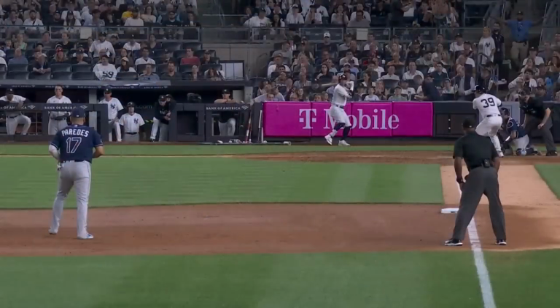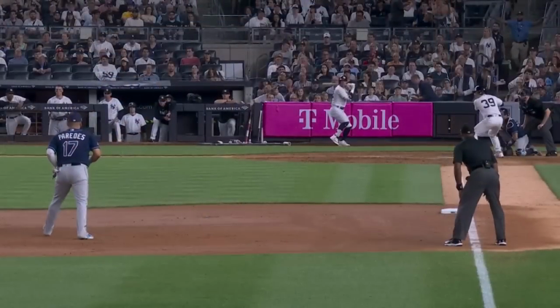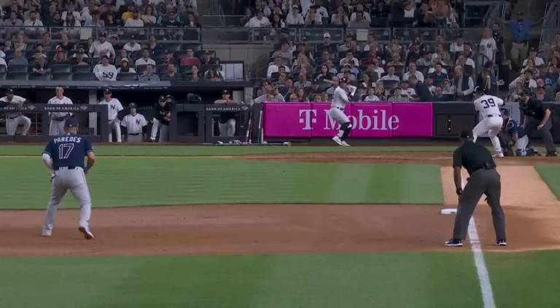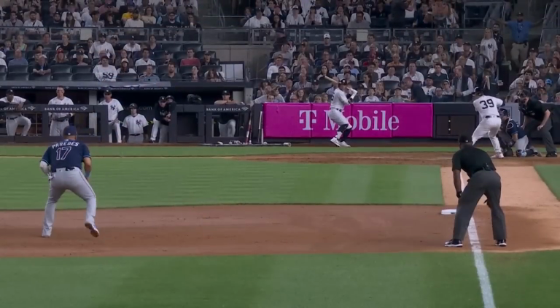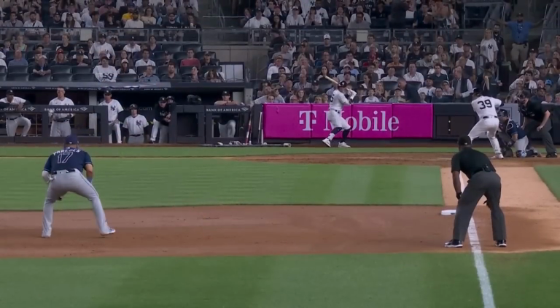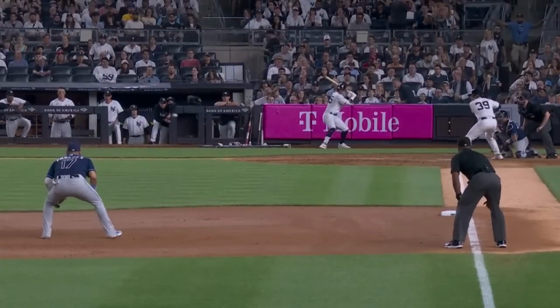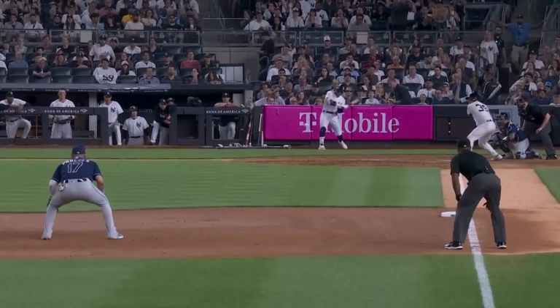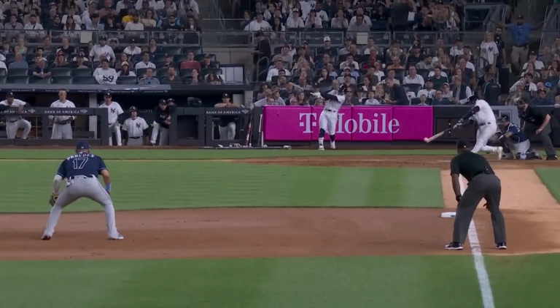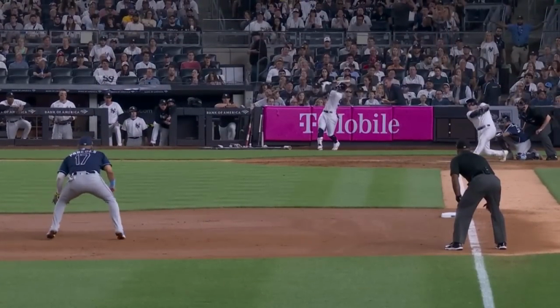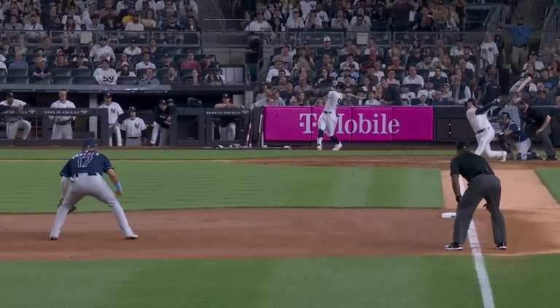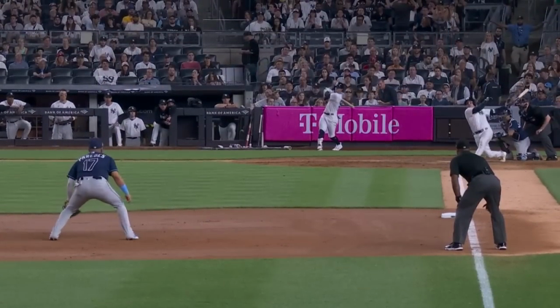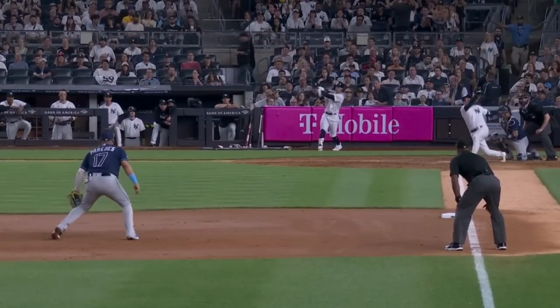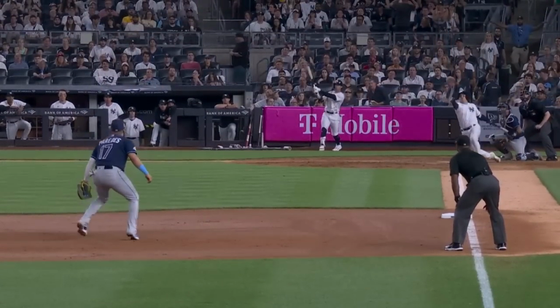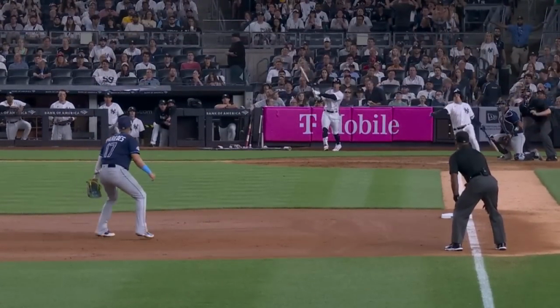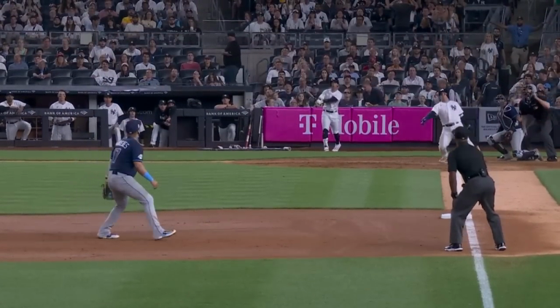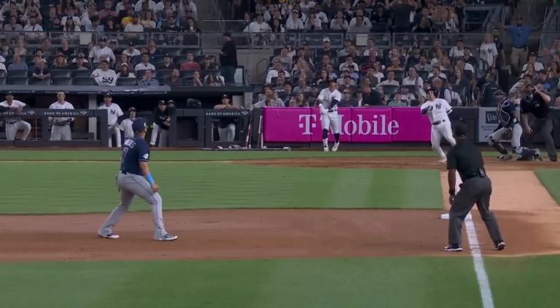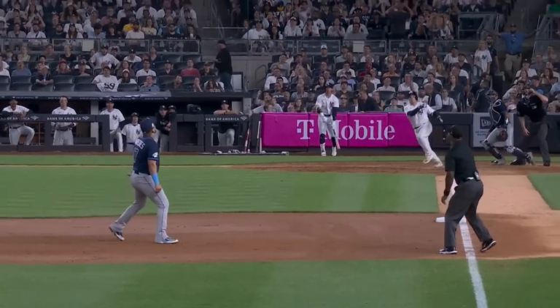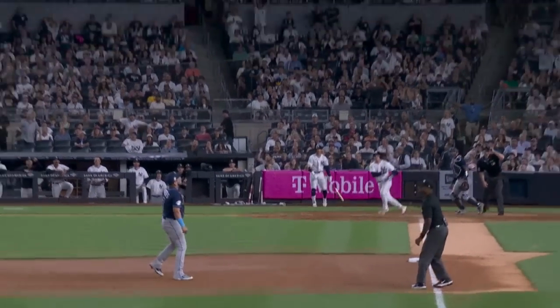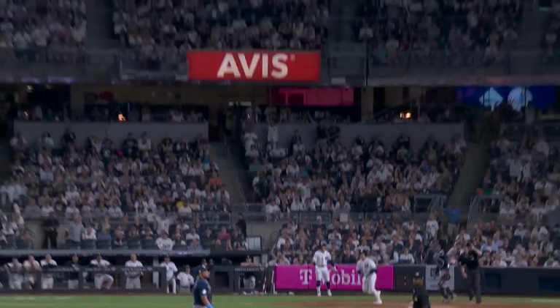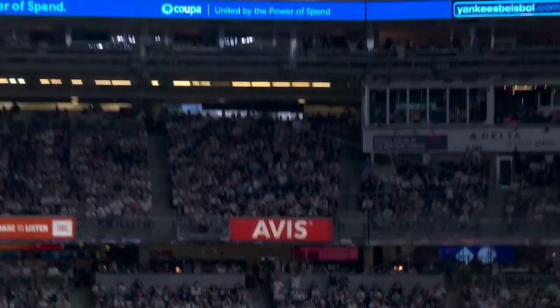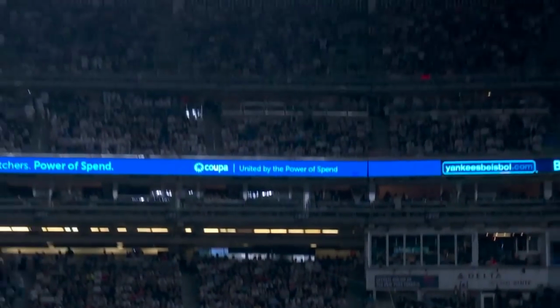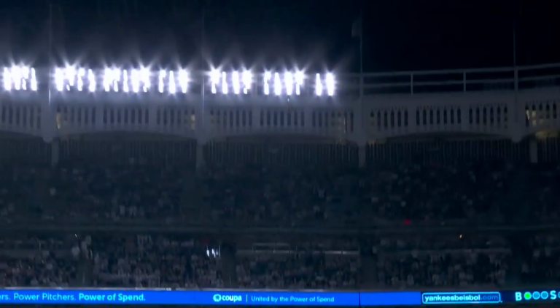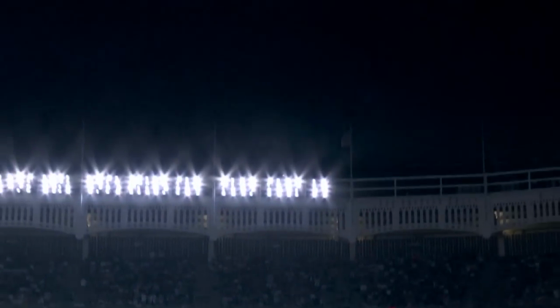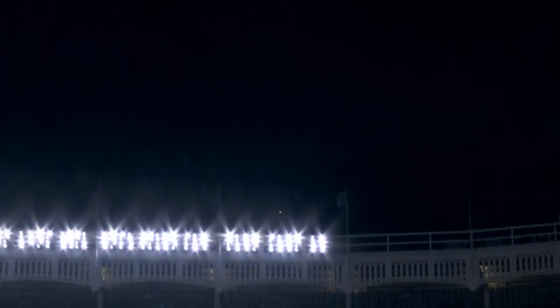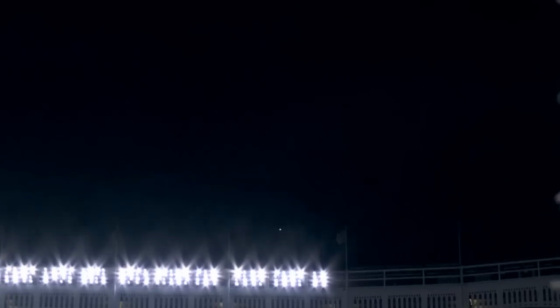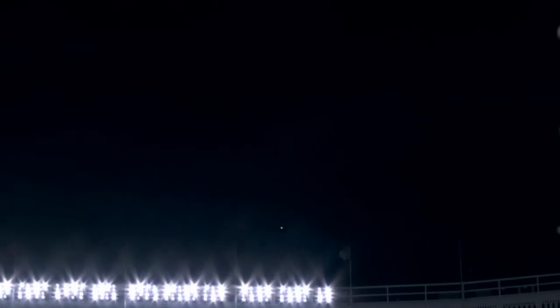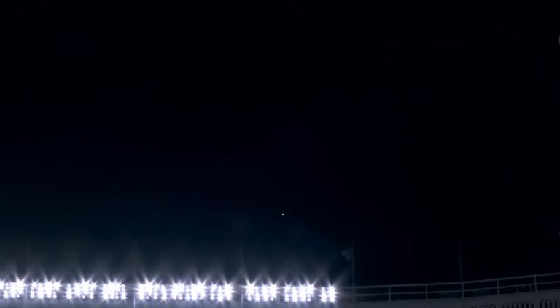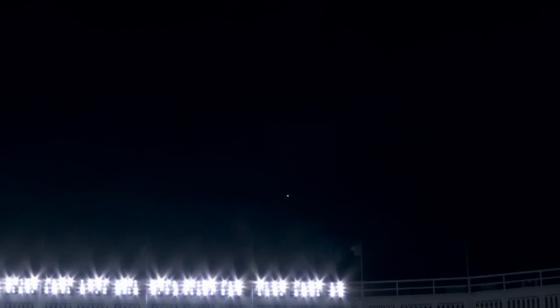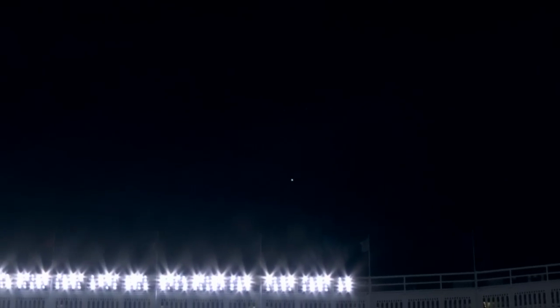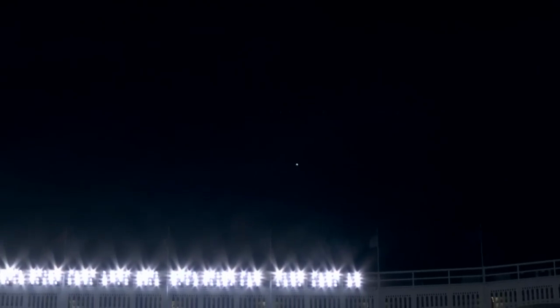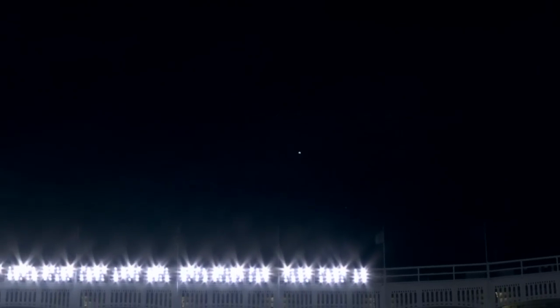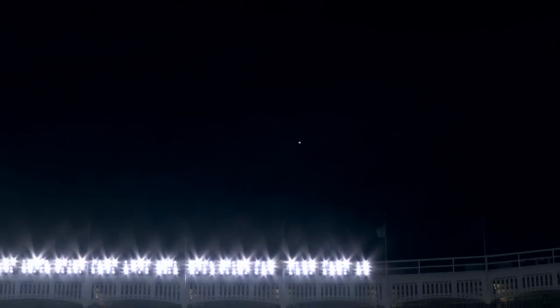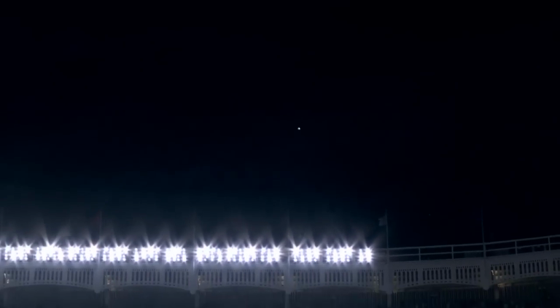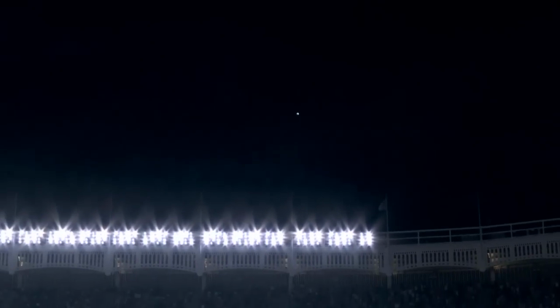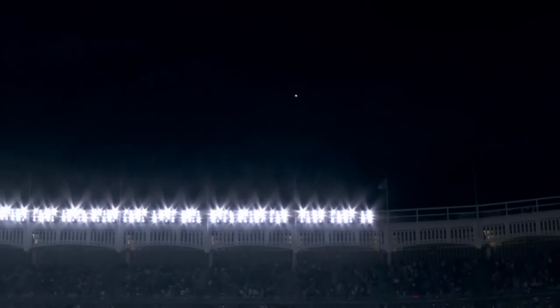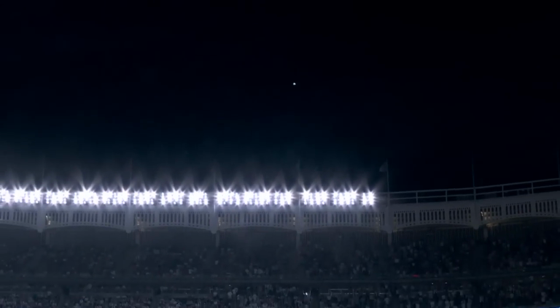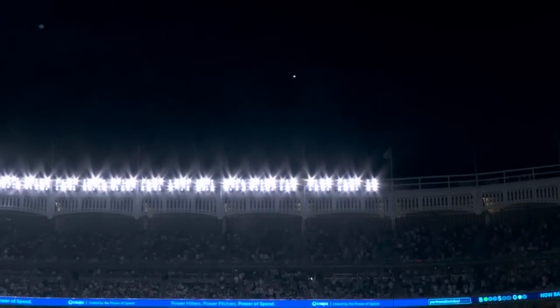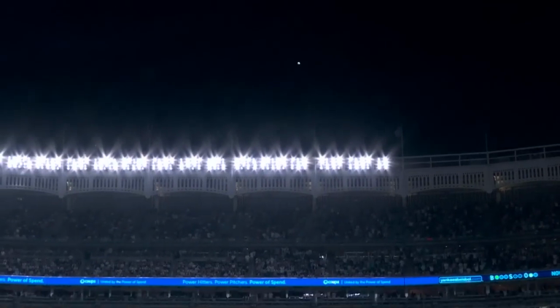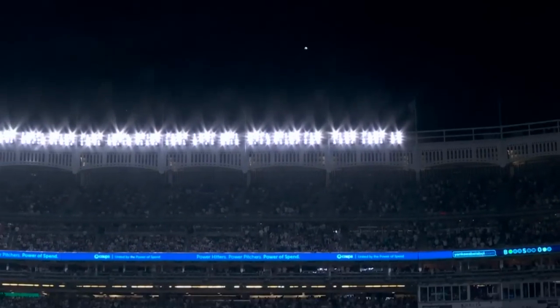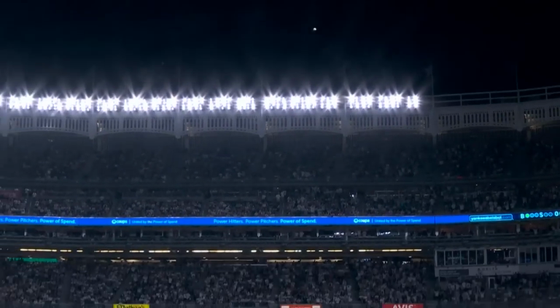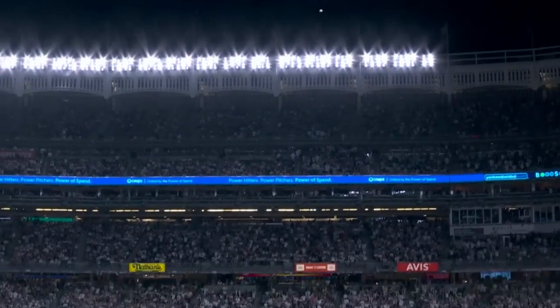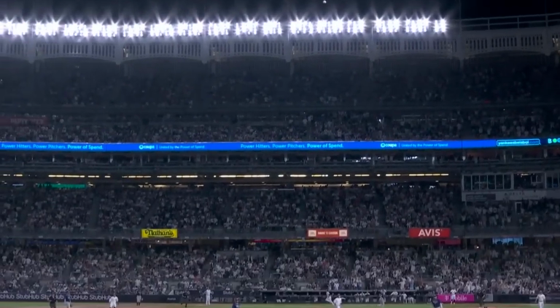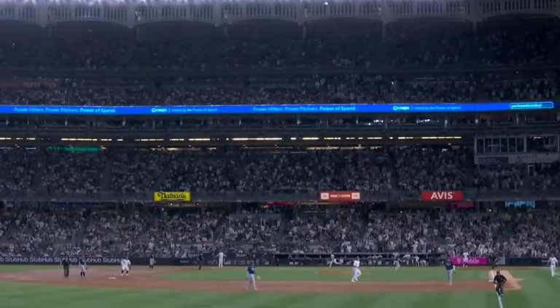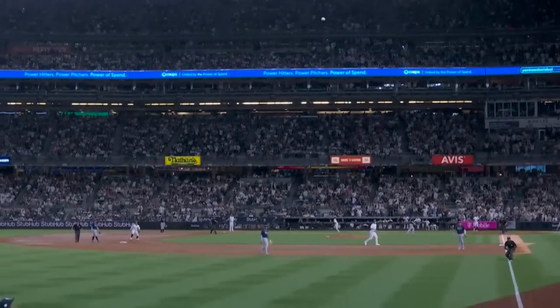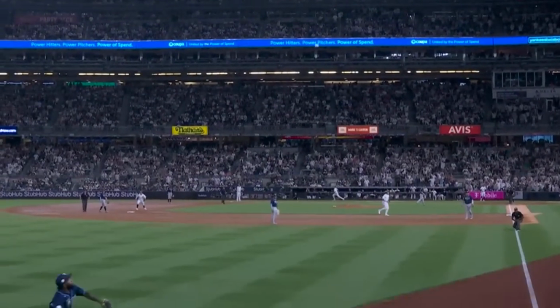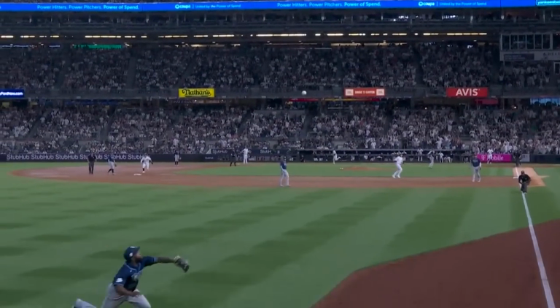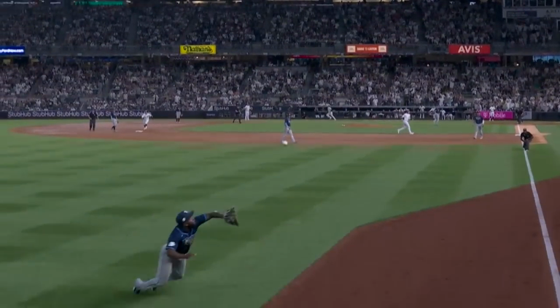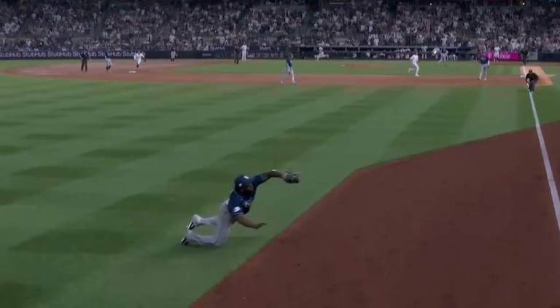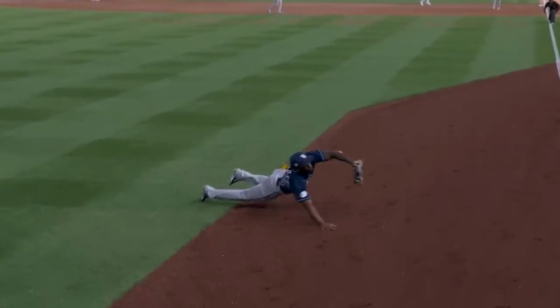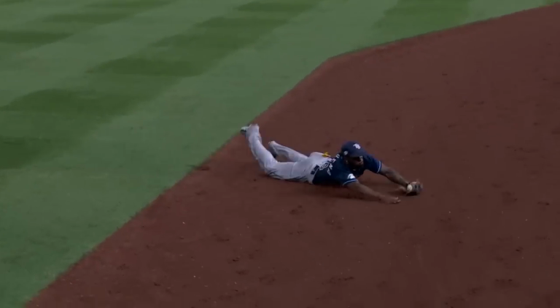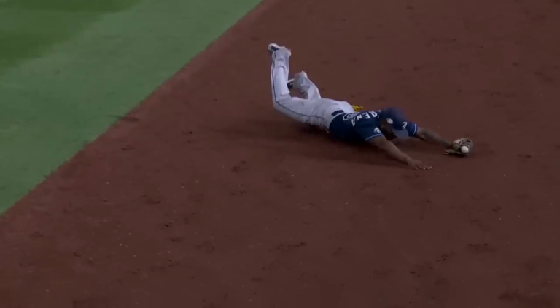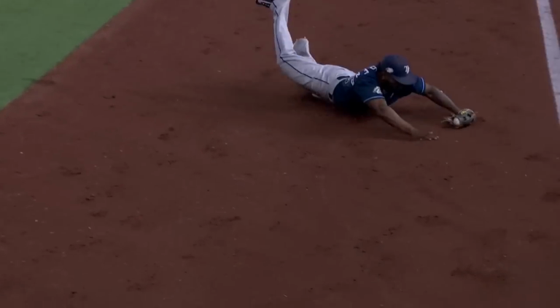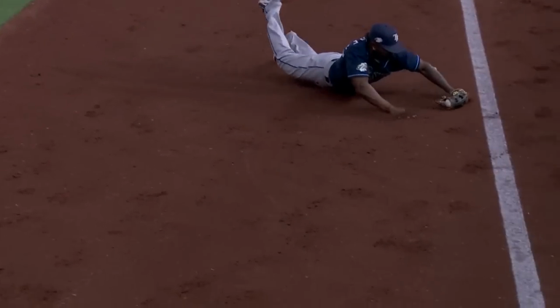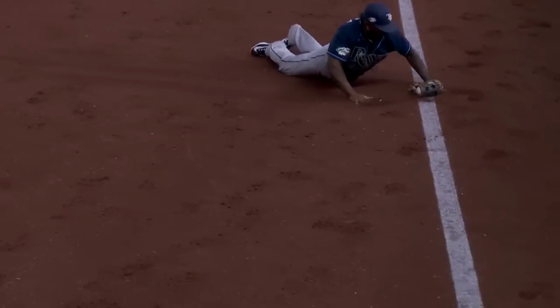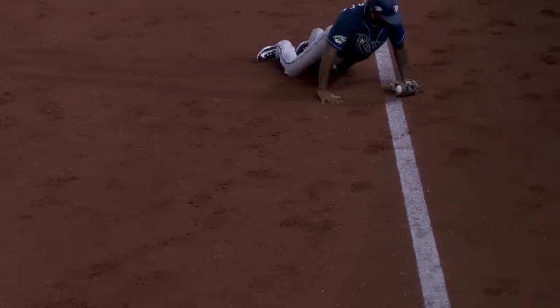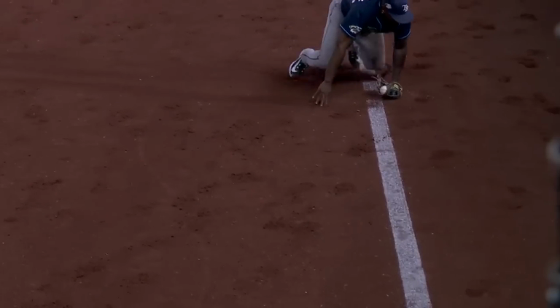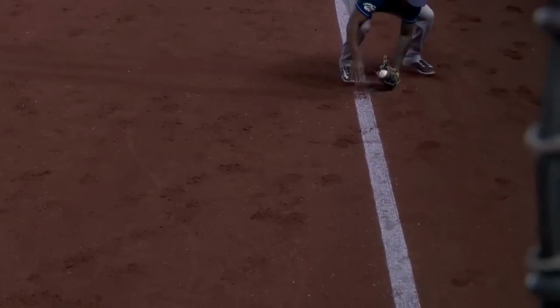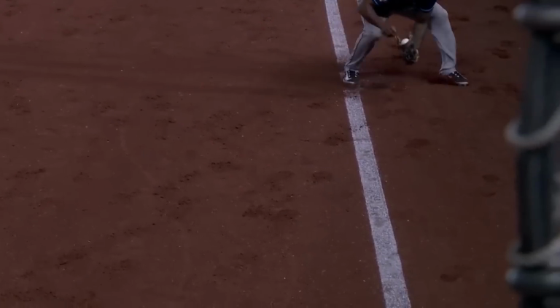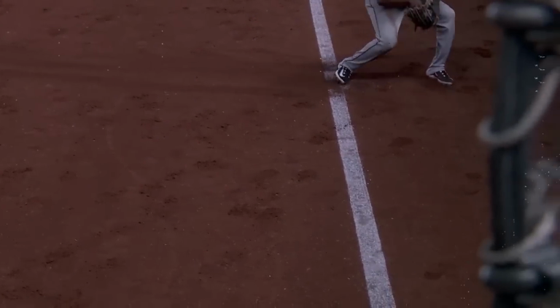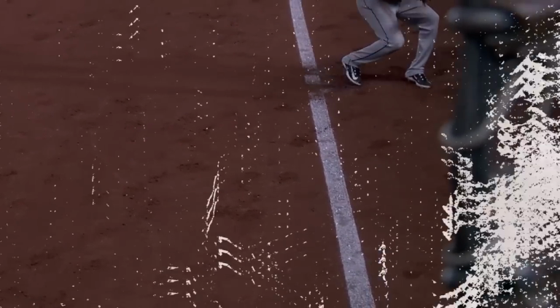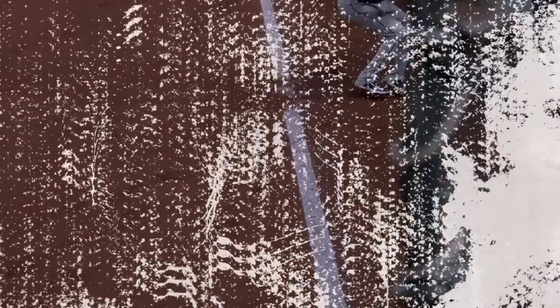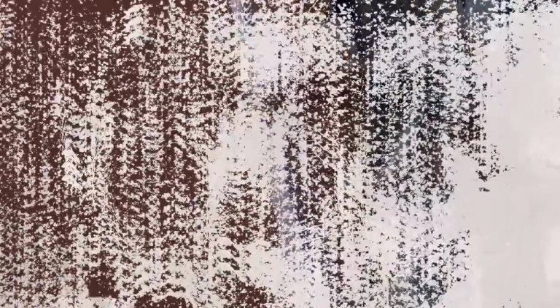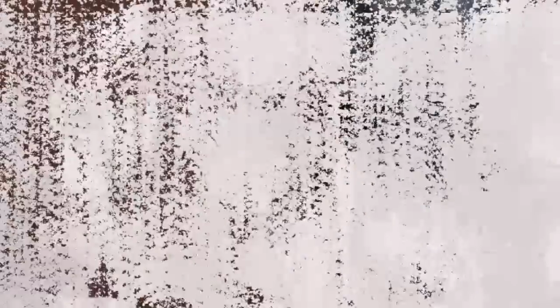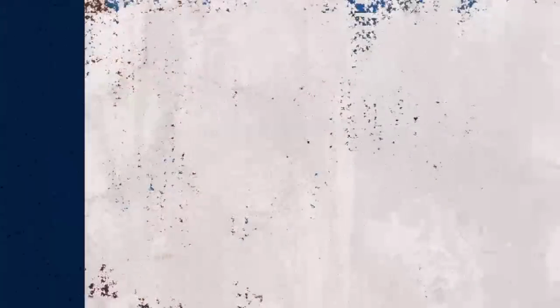And watch this — off the end of the bat, down the line, well placed. And there he goes. What a catch.